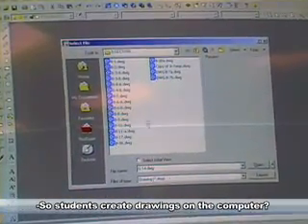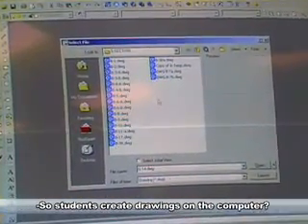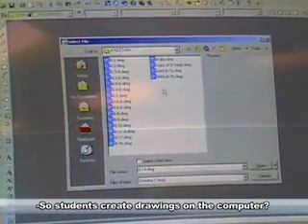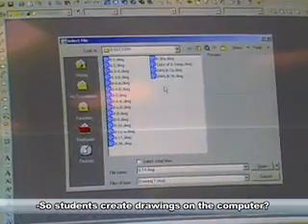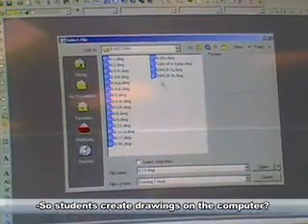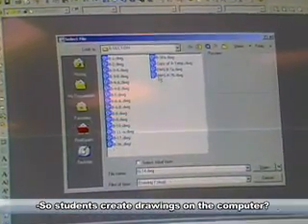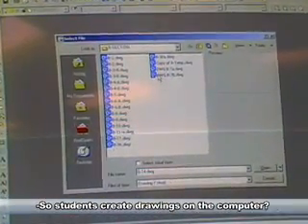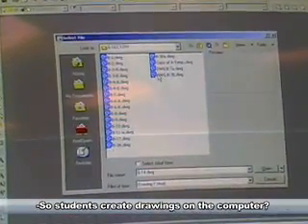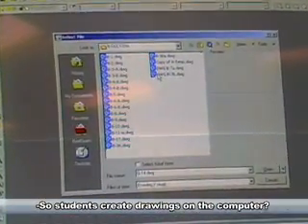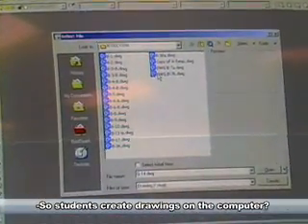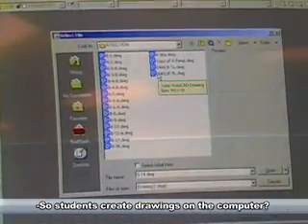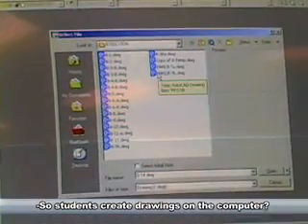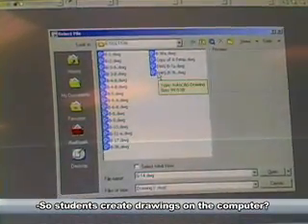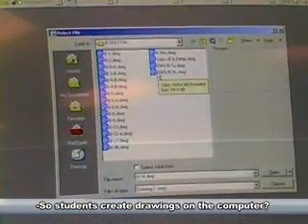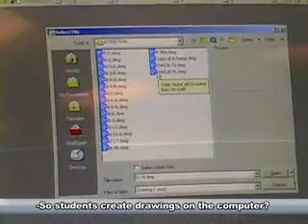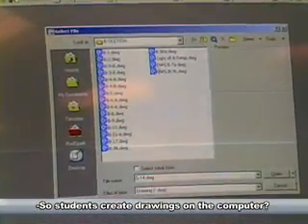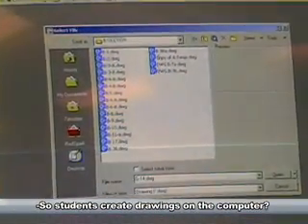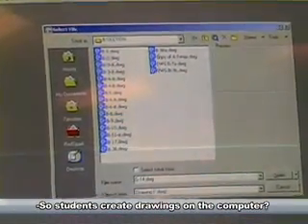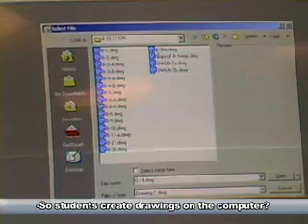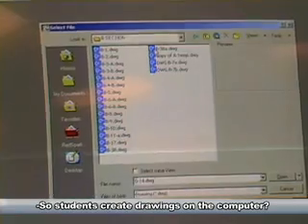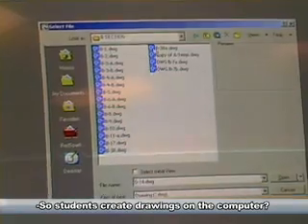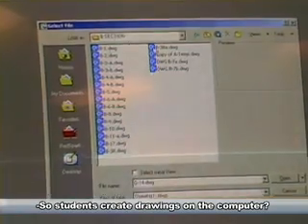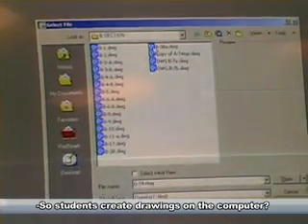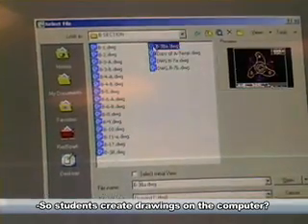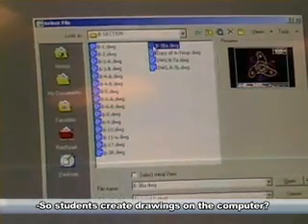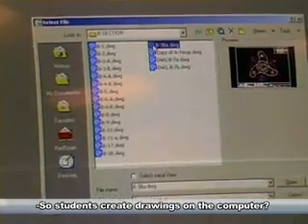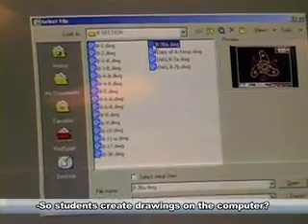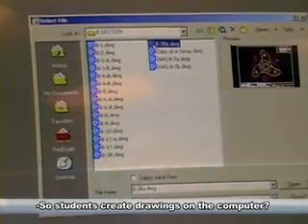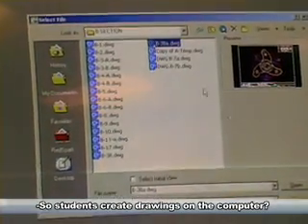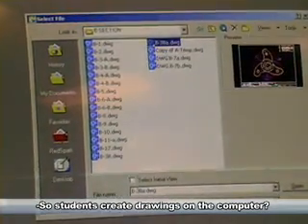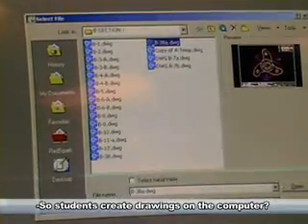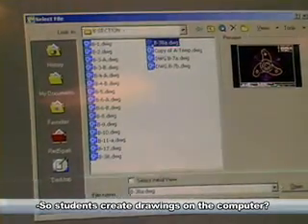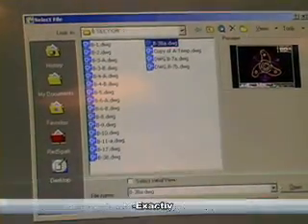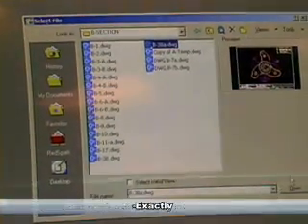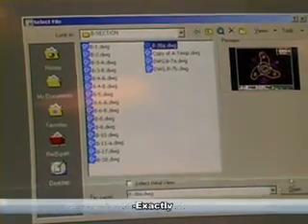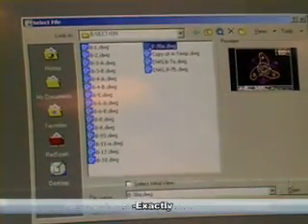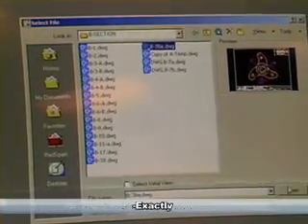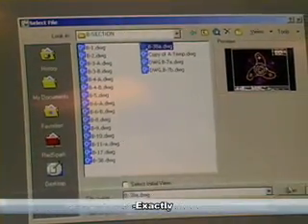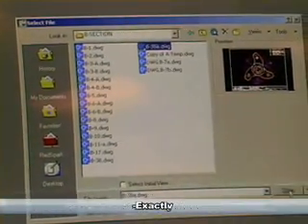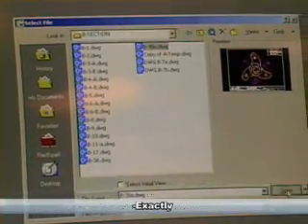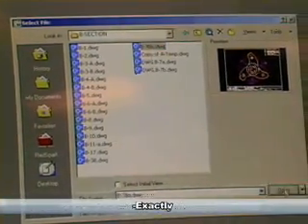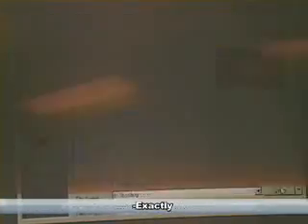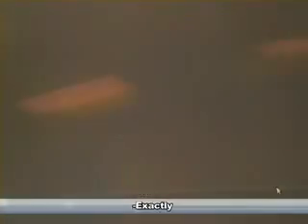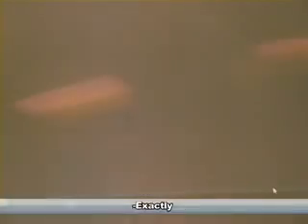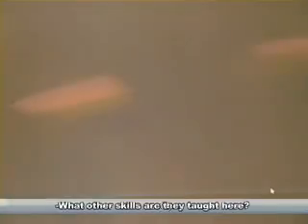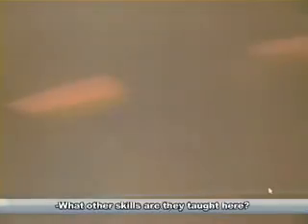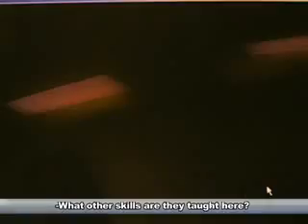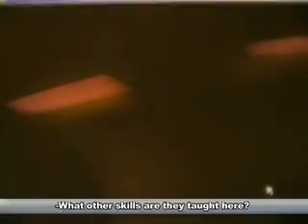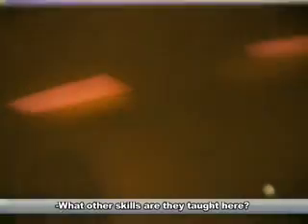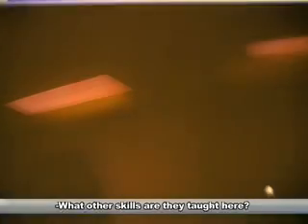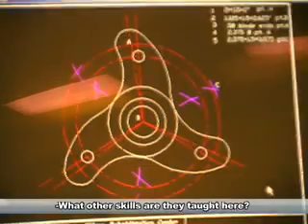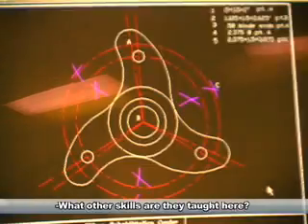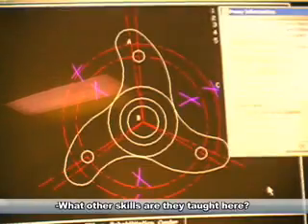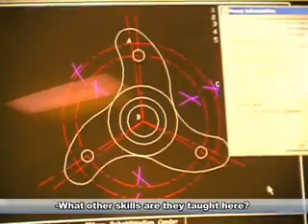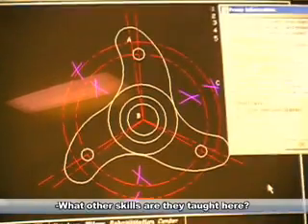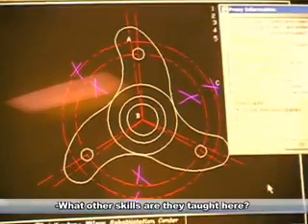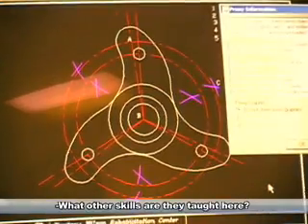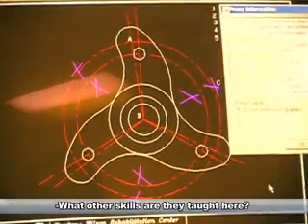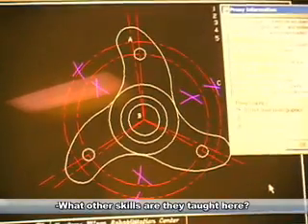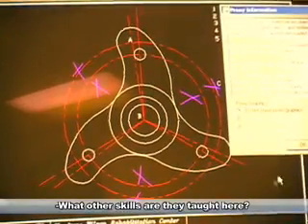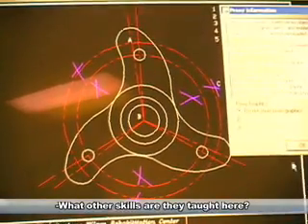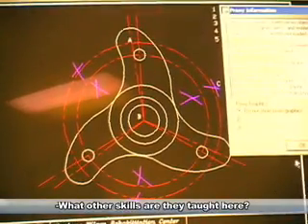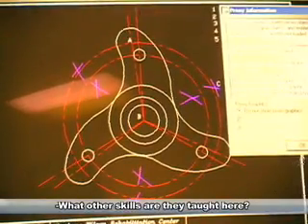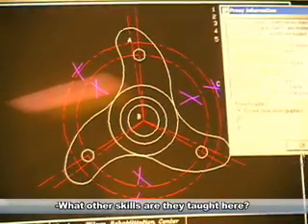So students create drawings on the computer? Exactly. What other skills are they taught here?